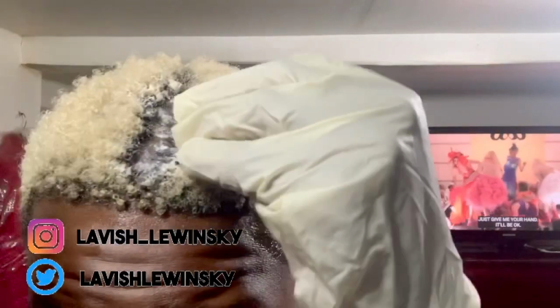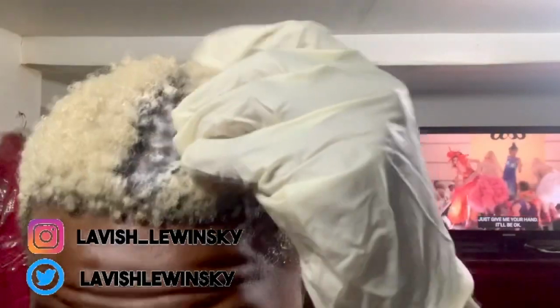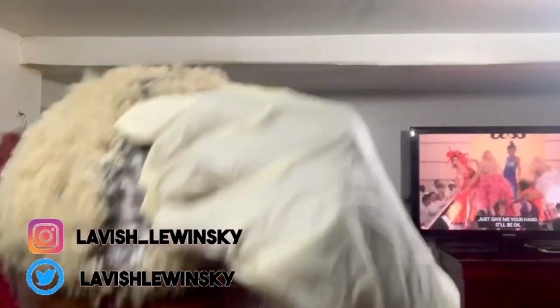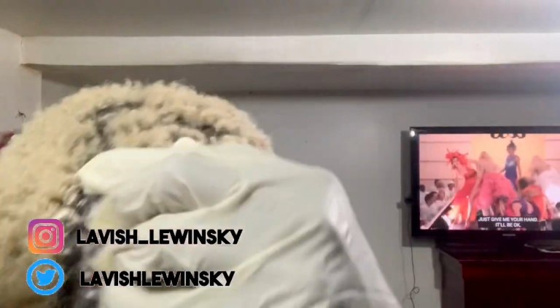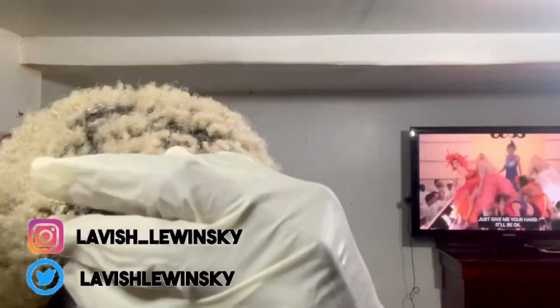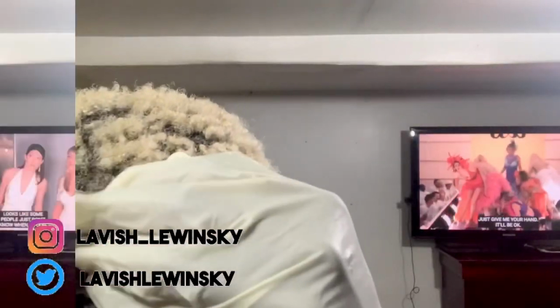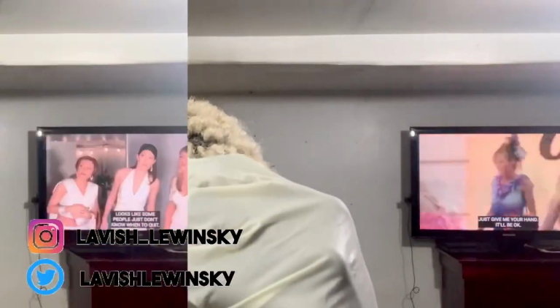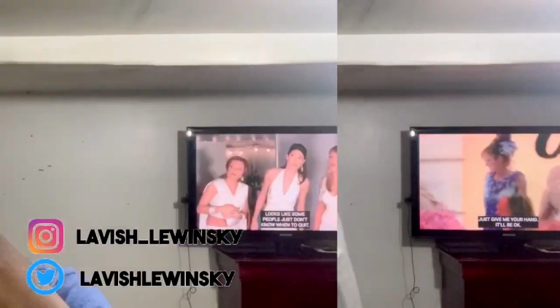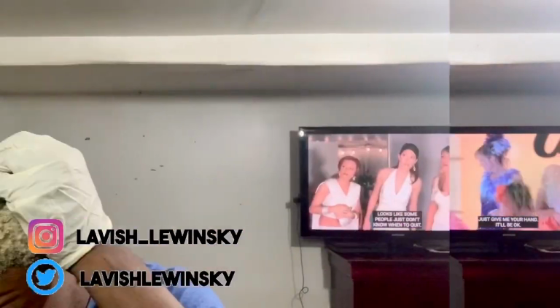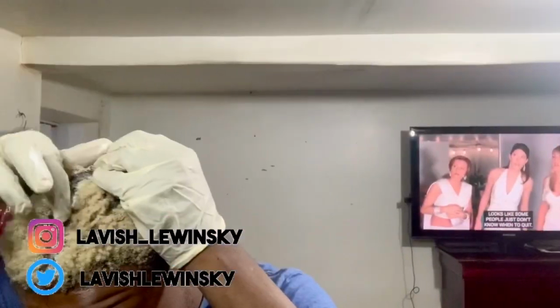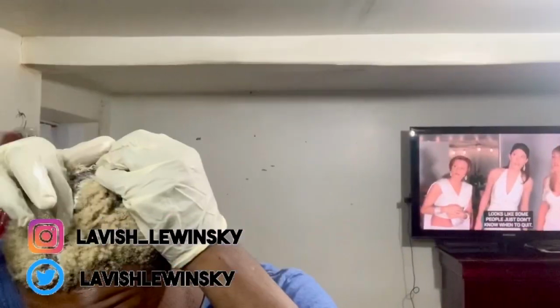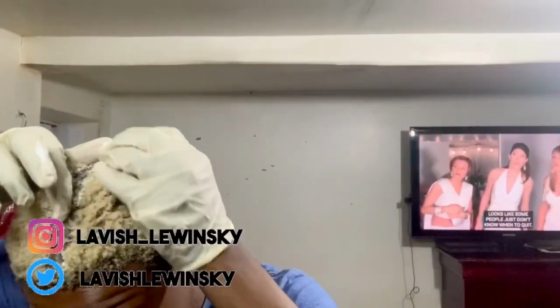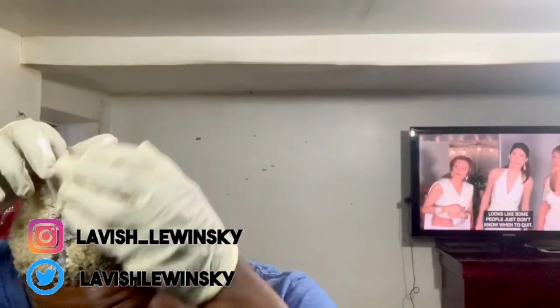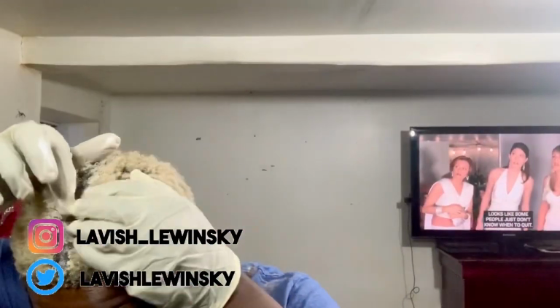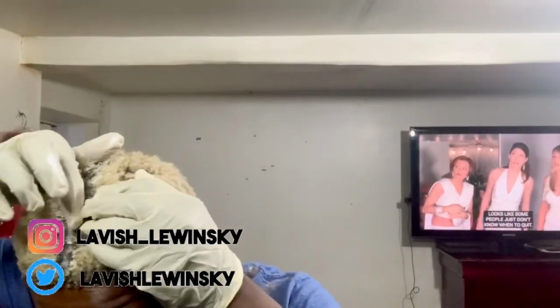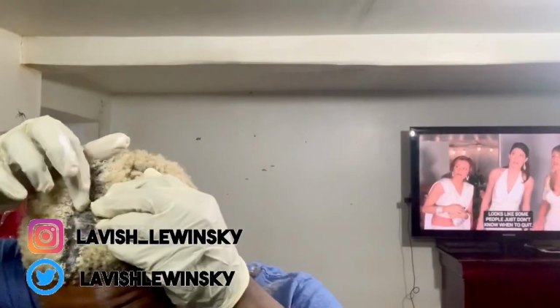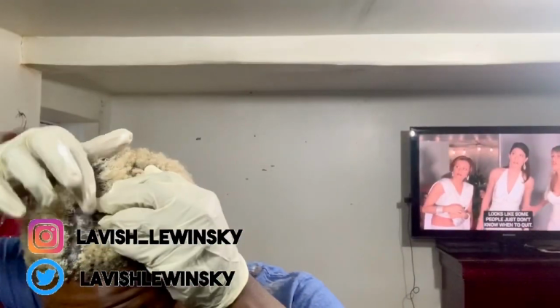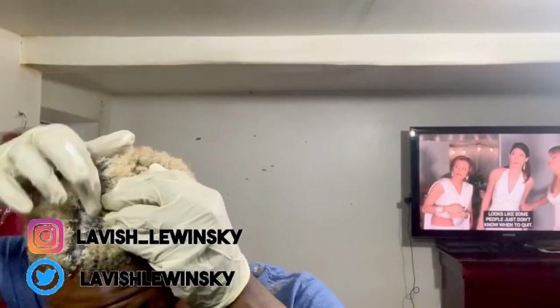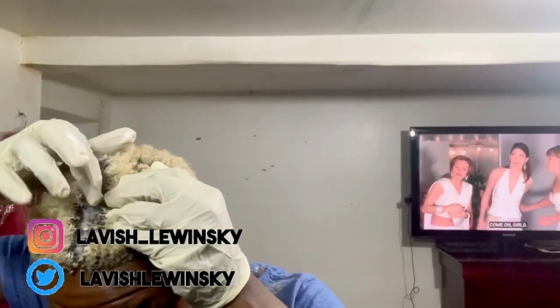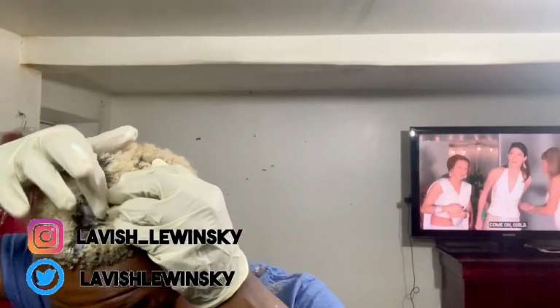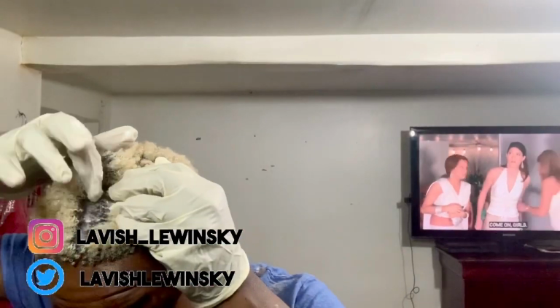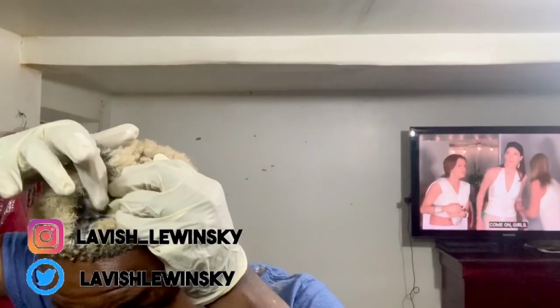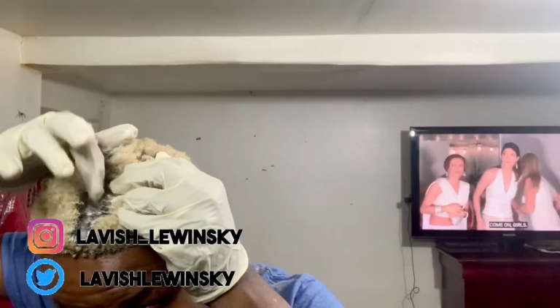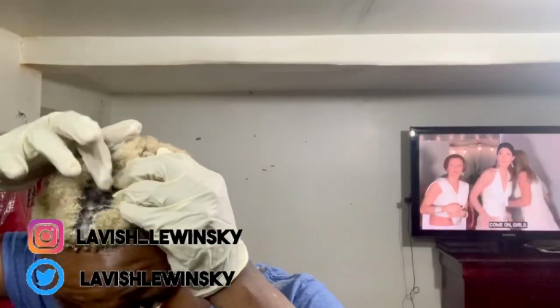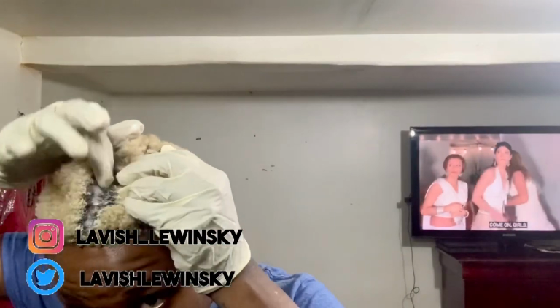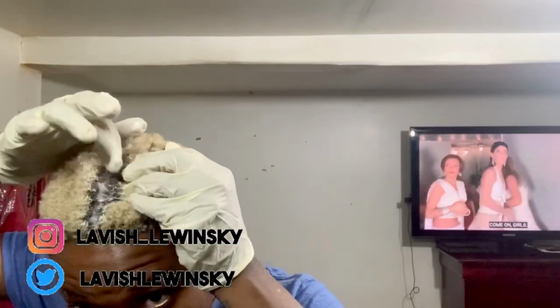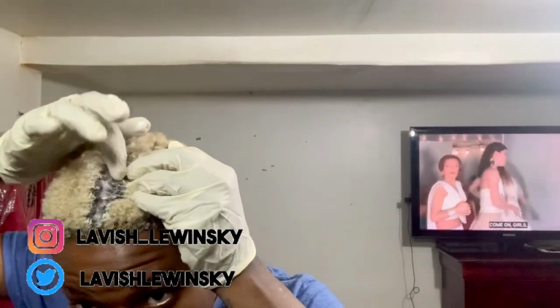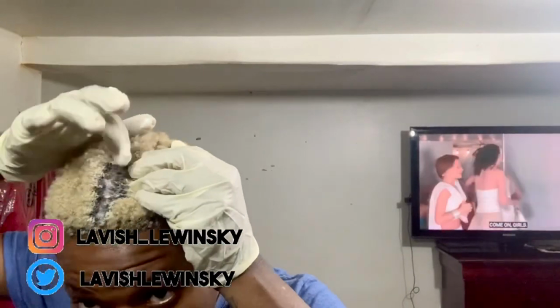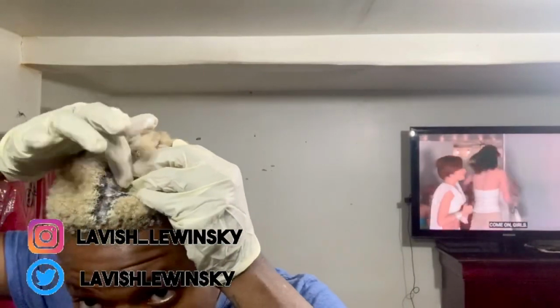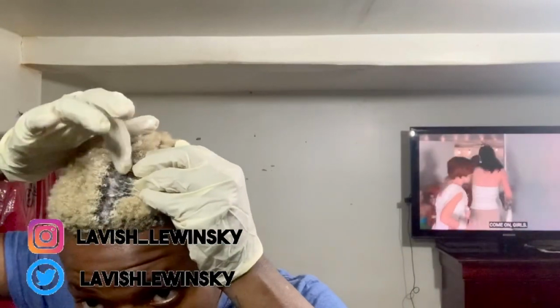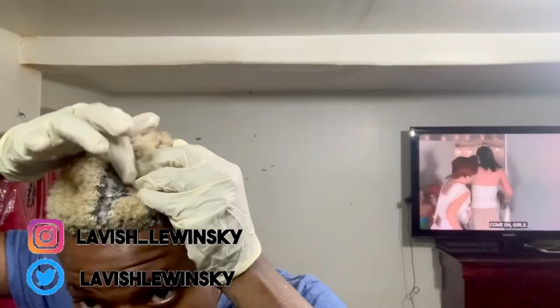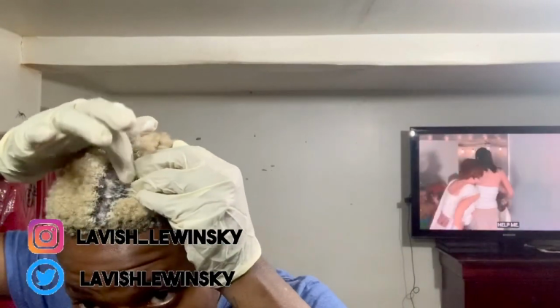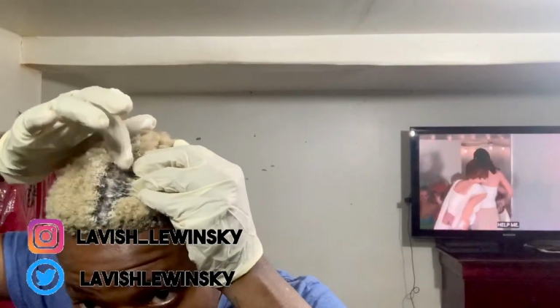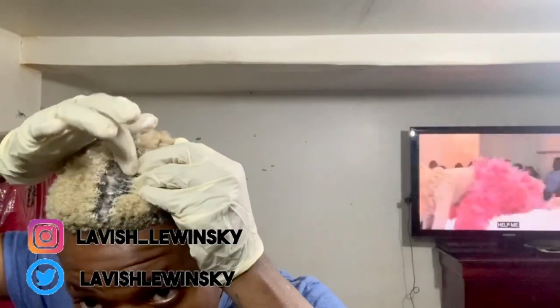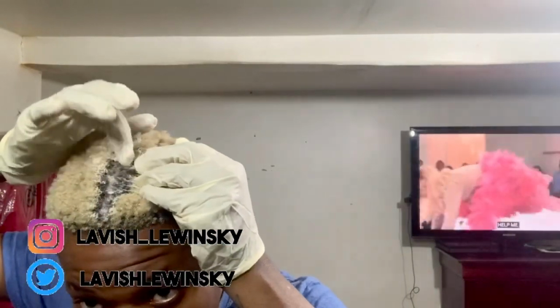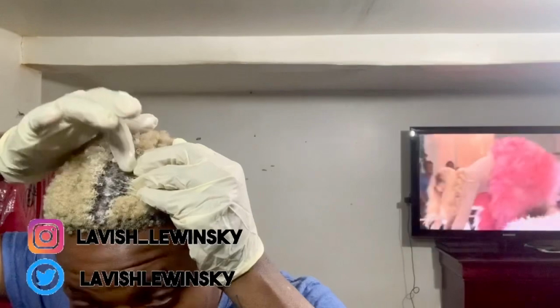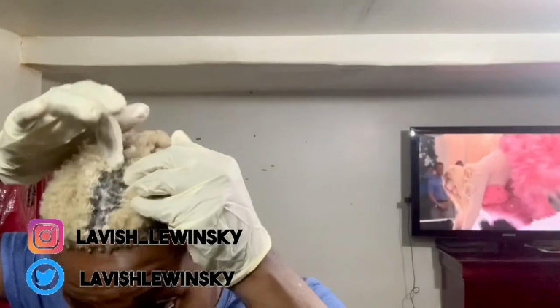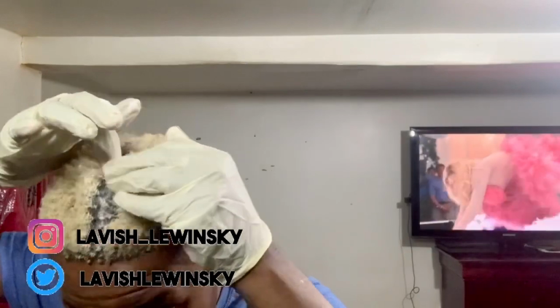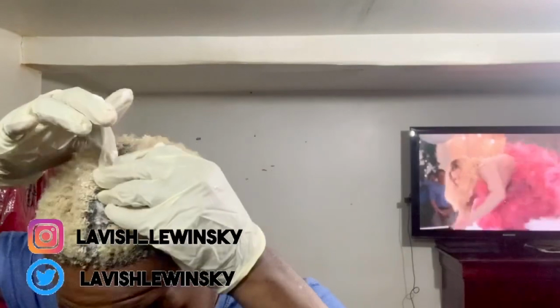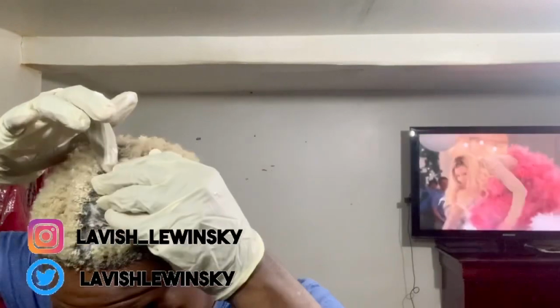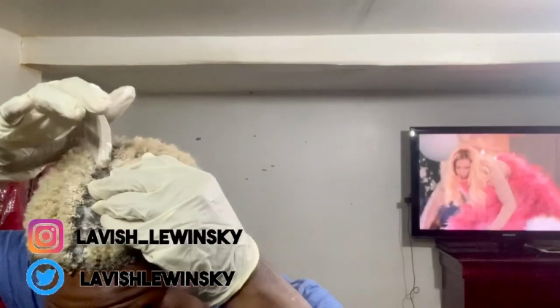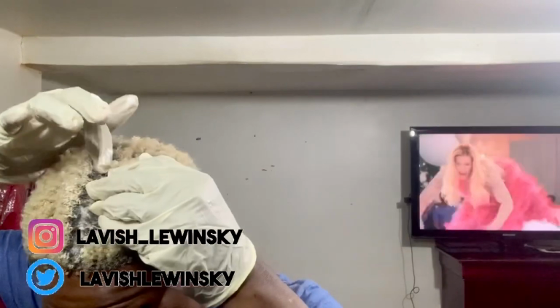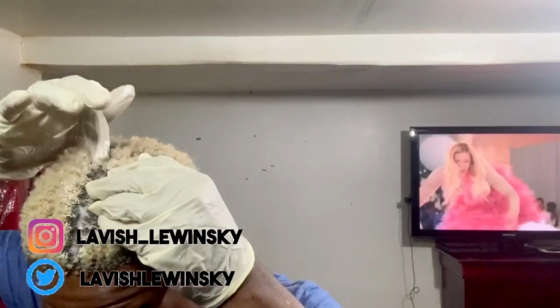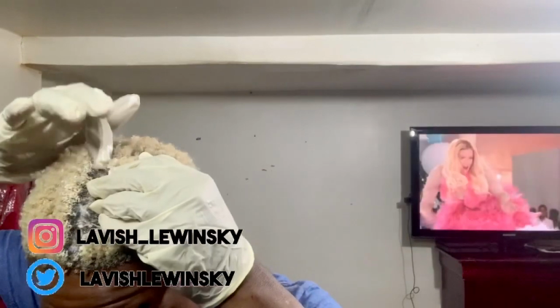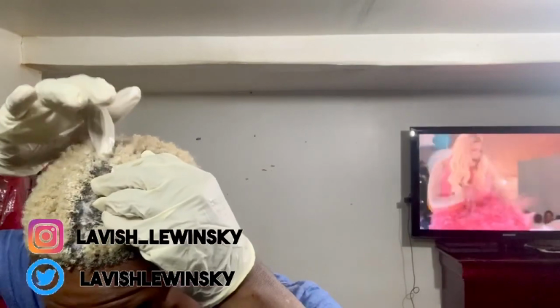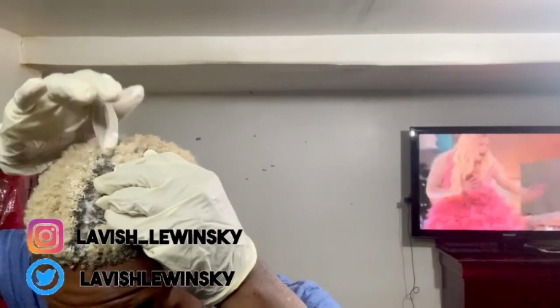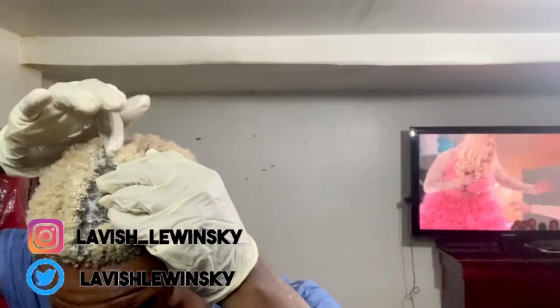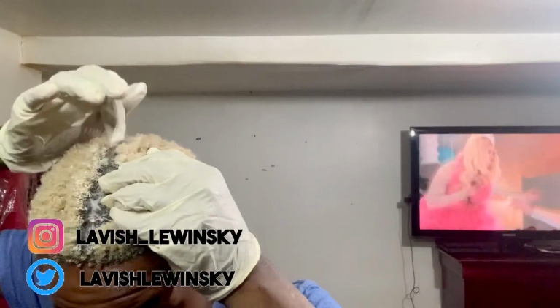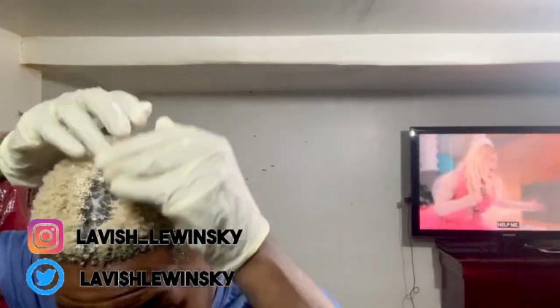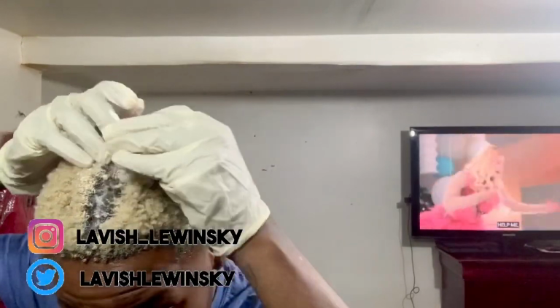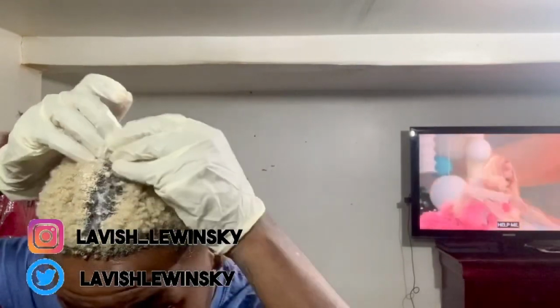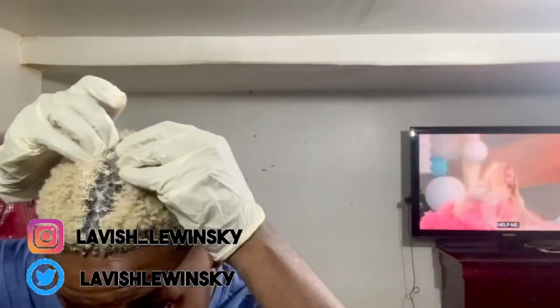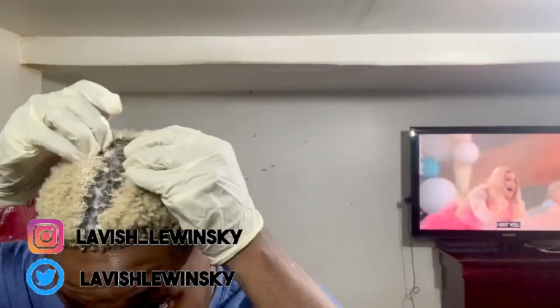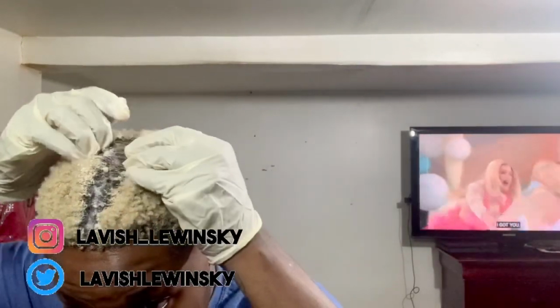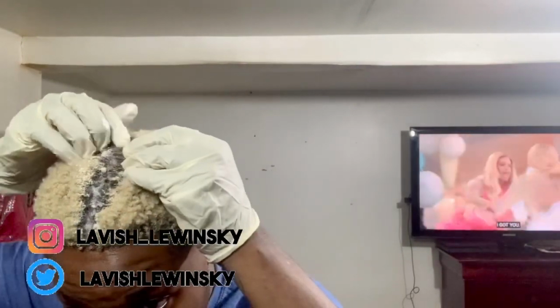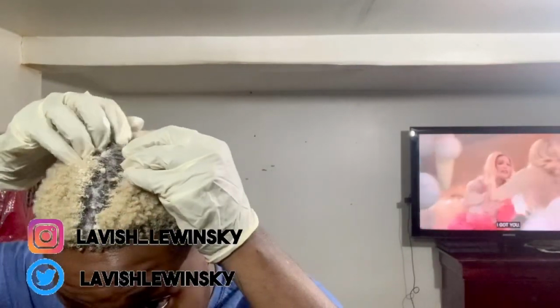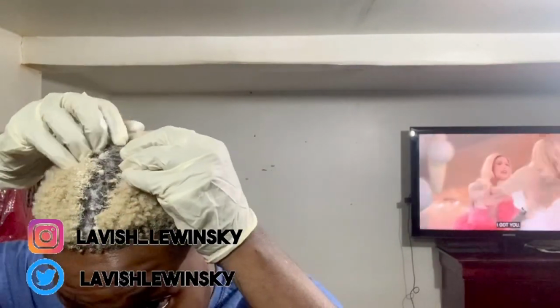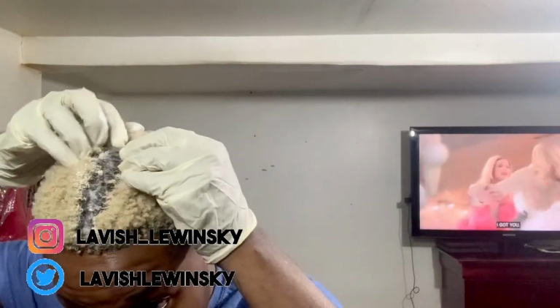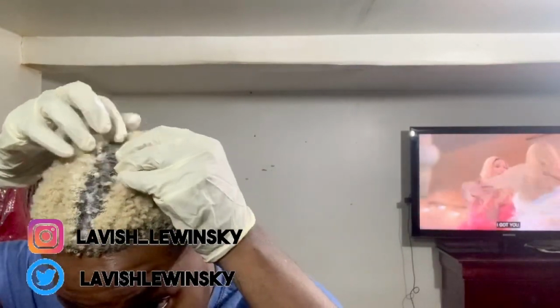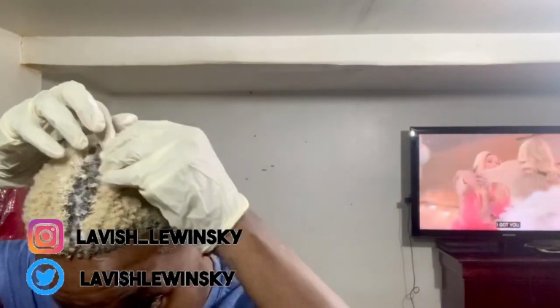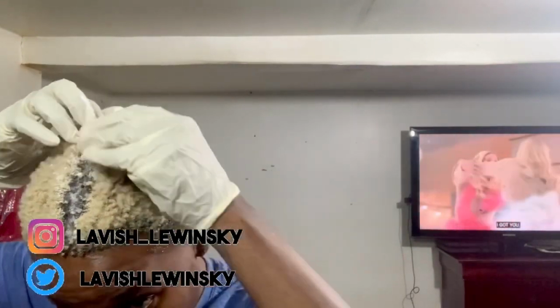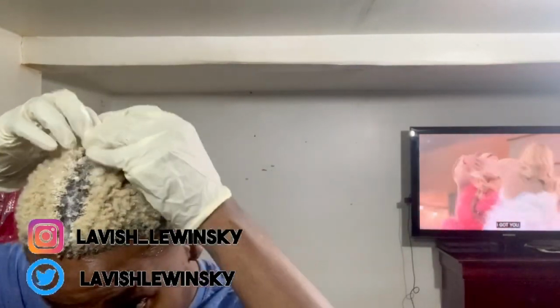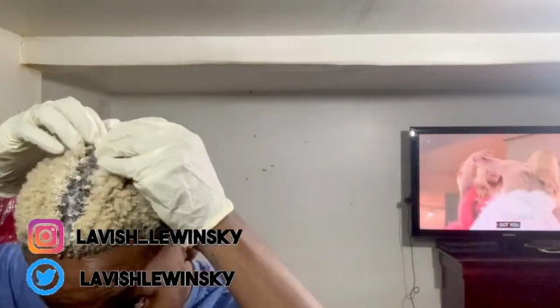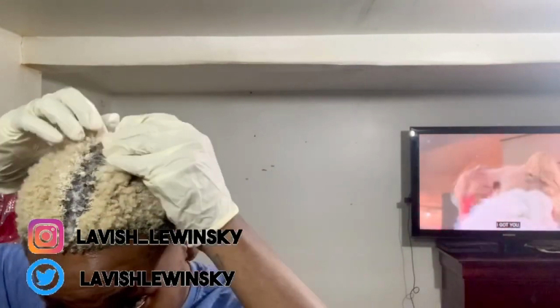You guys, I highly suggest that you get help for the back of your hair. But if you don't, oh well, we just gonna check it out.